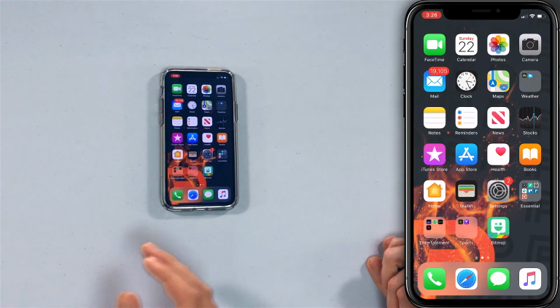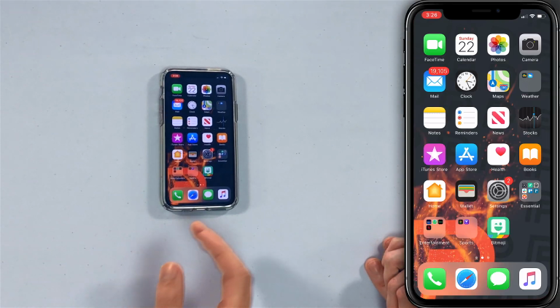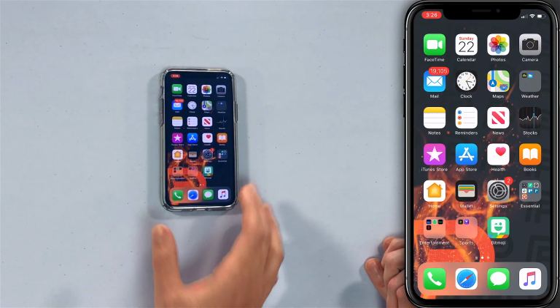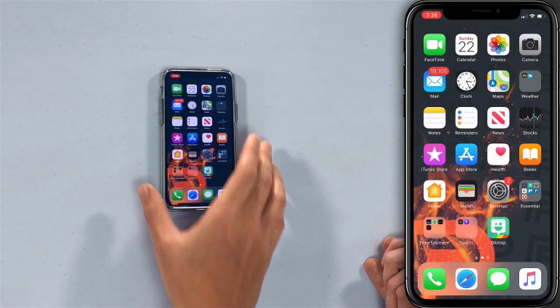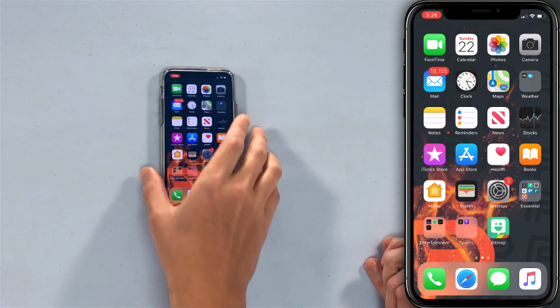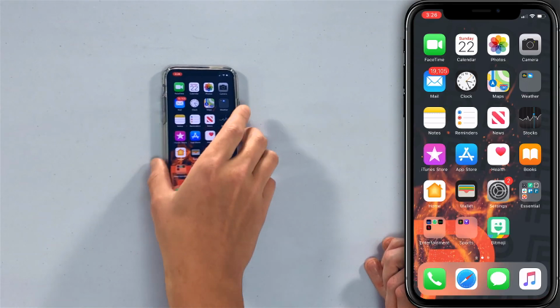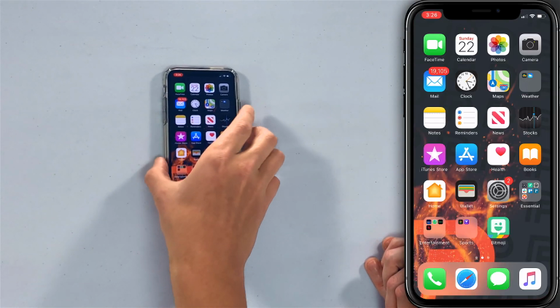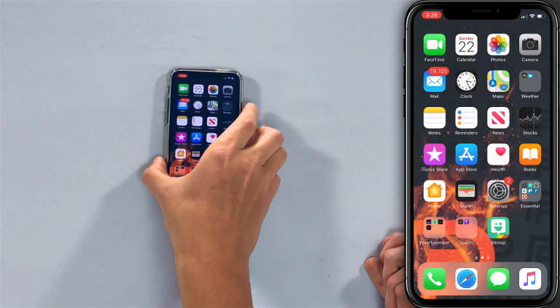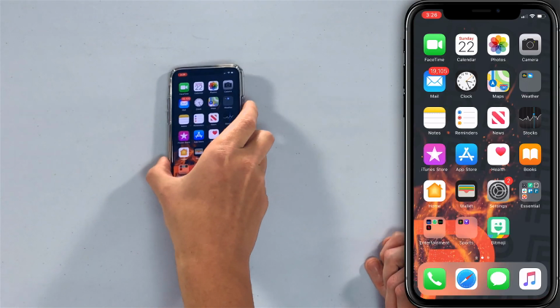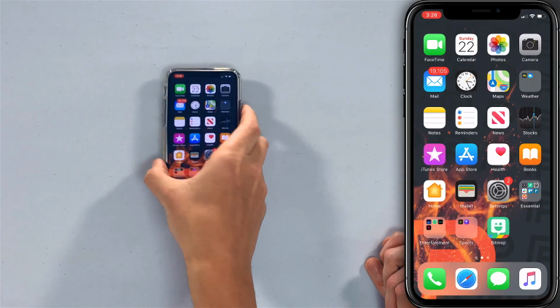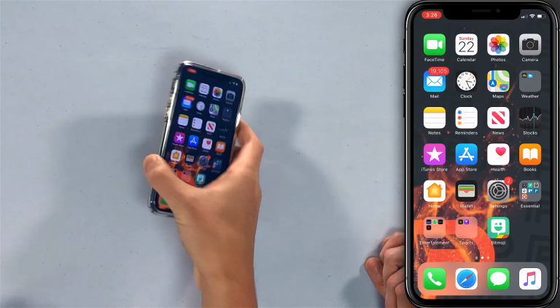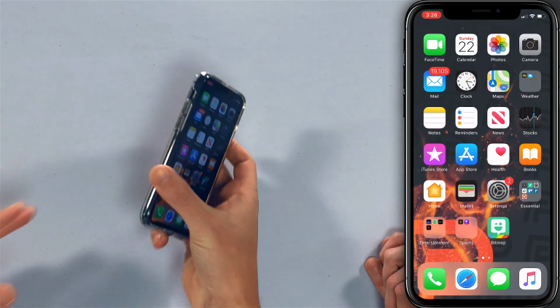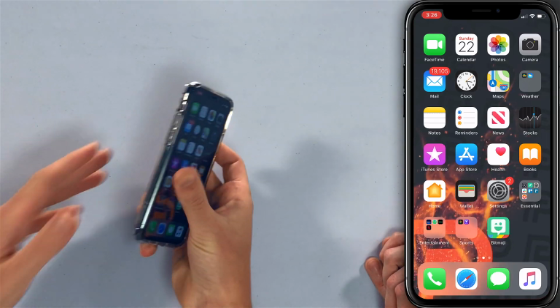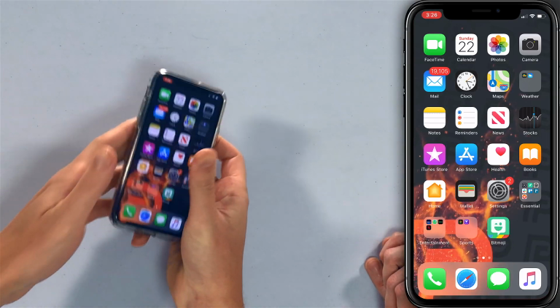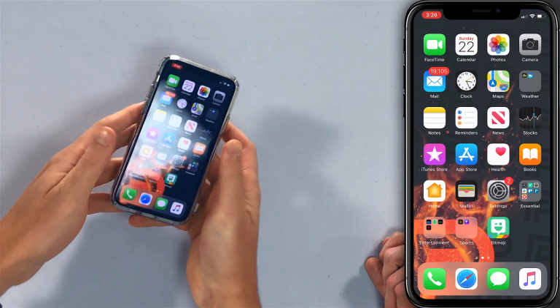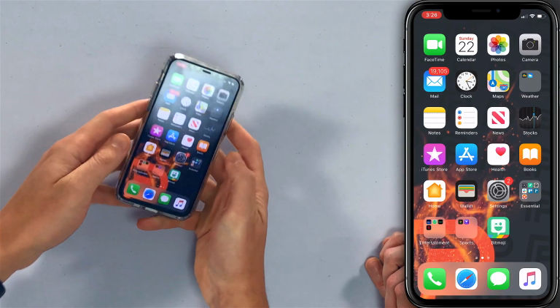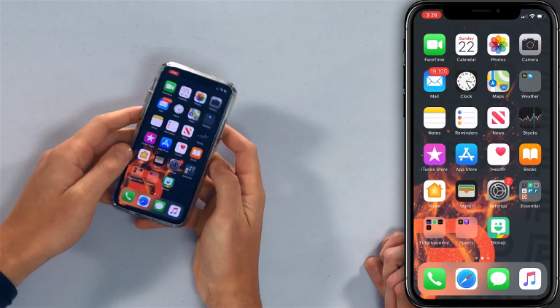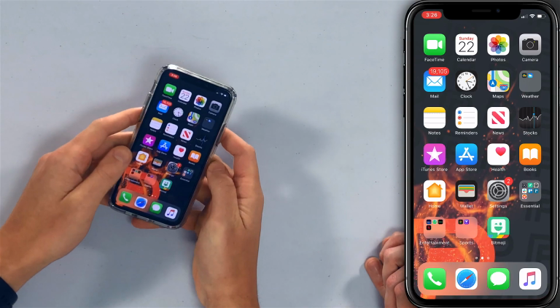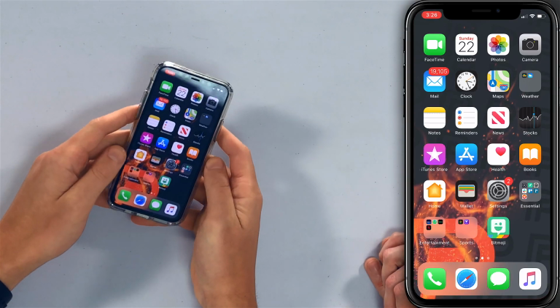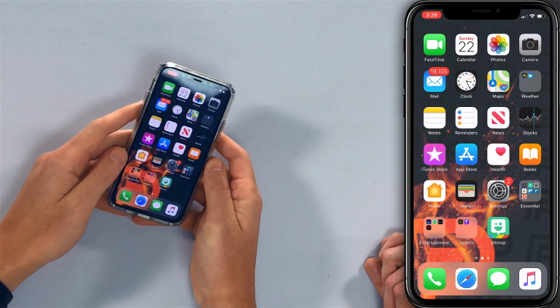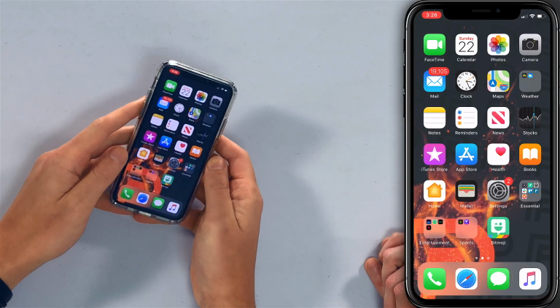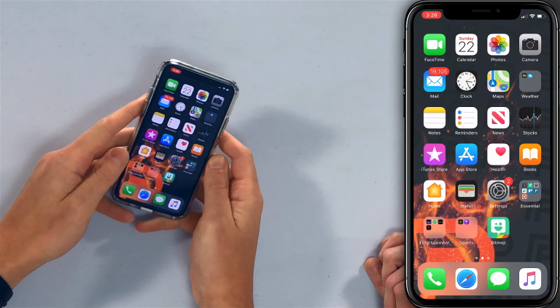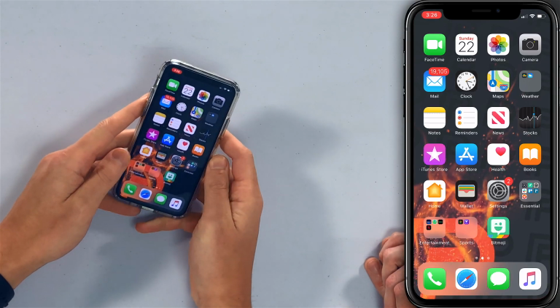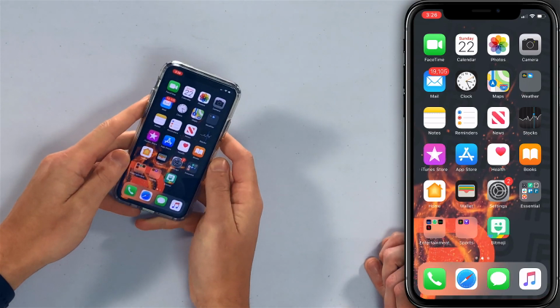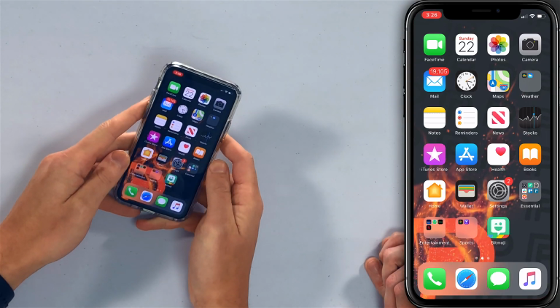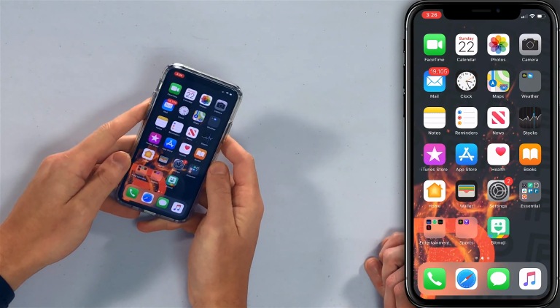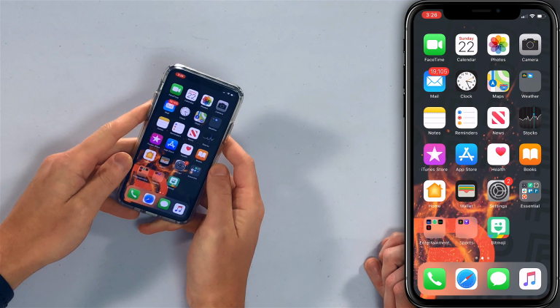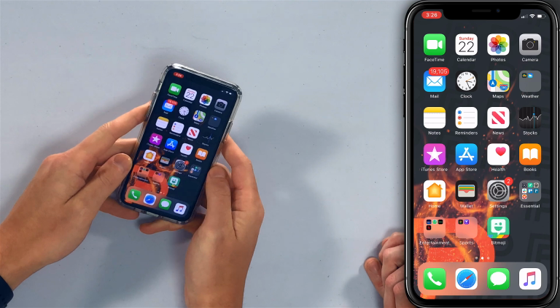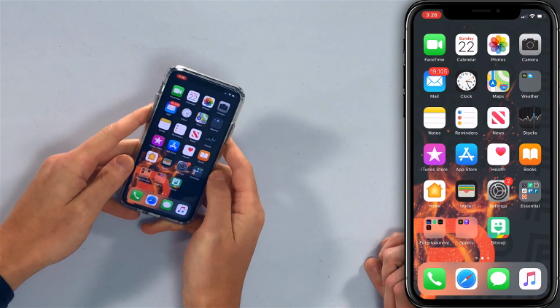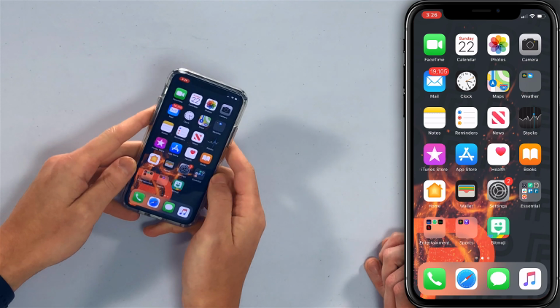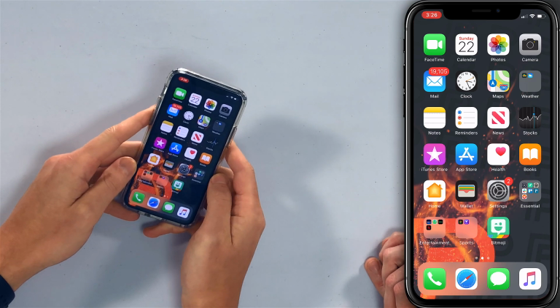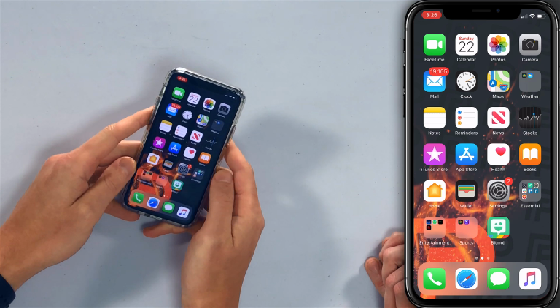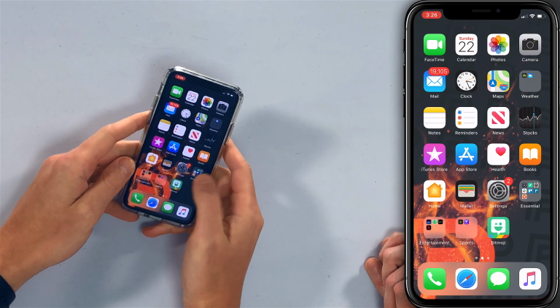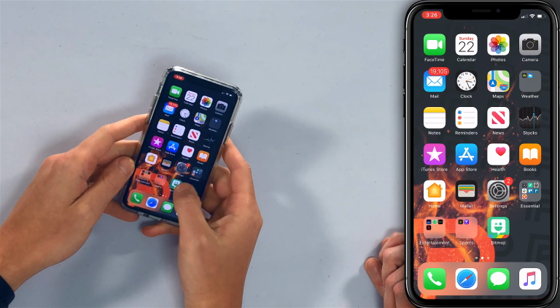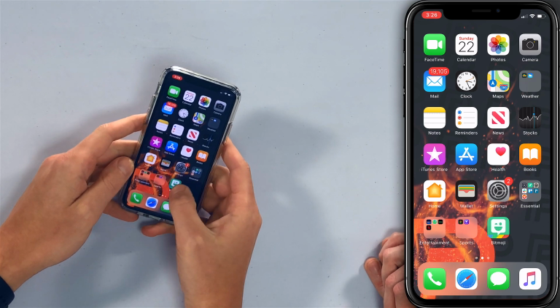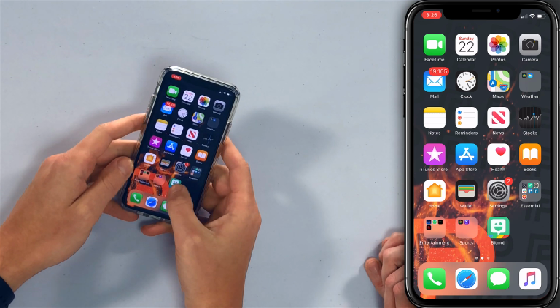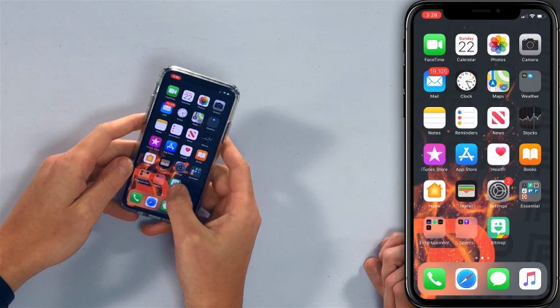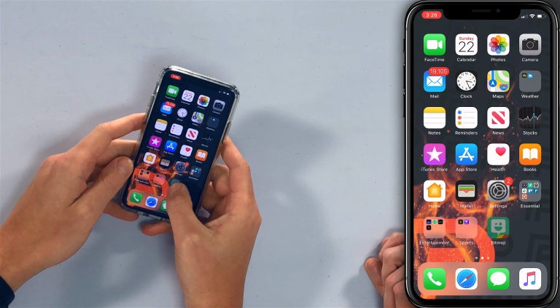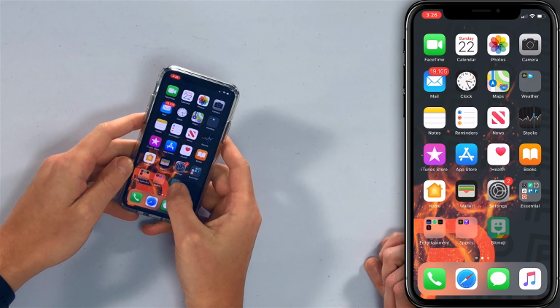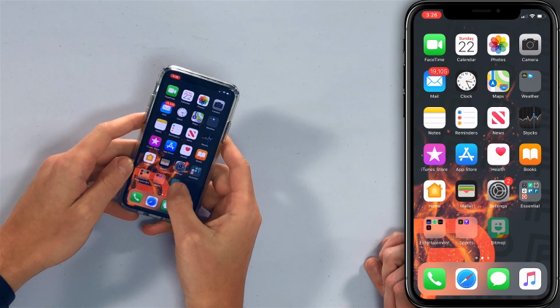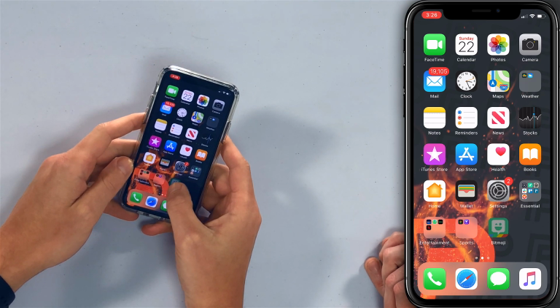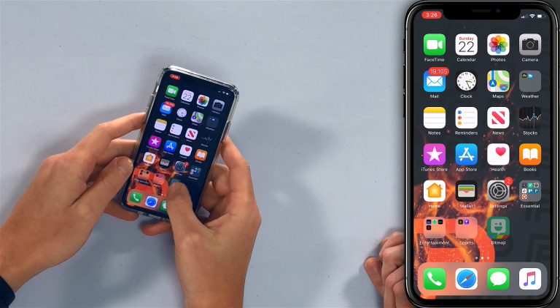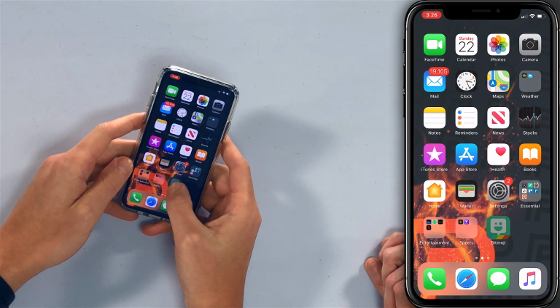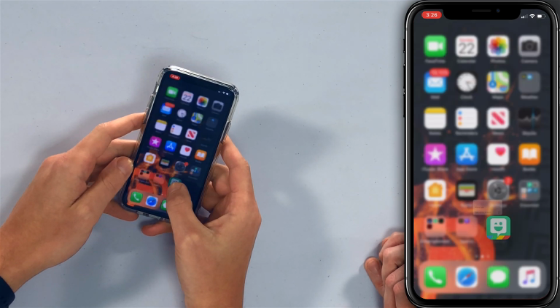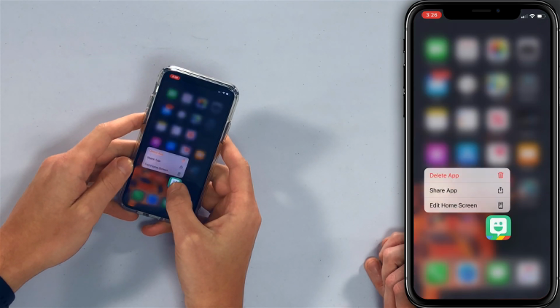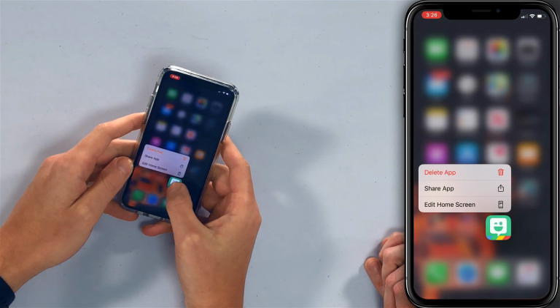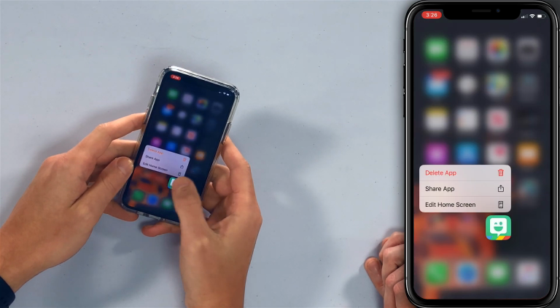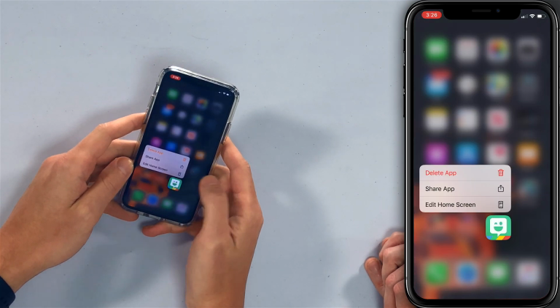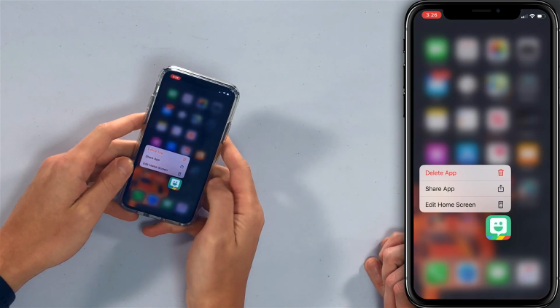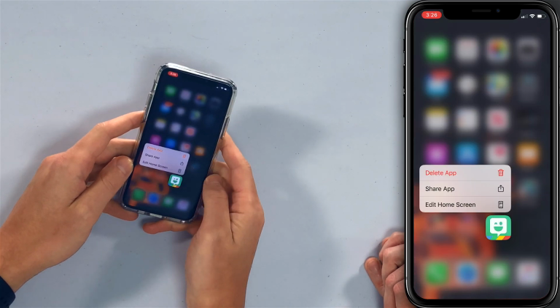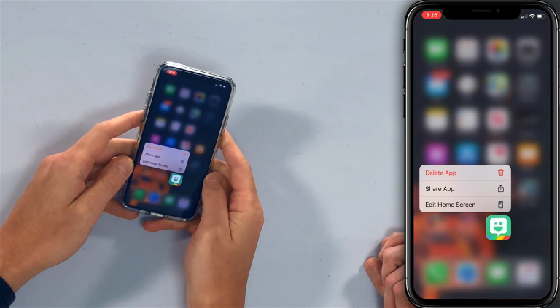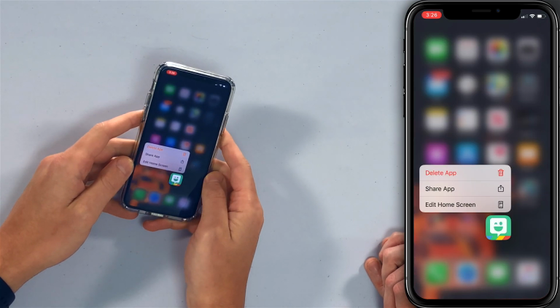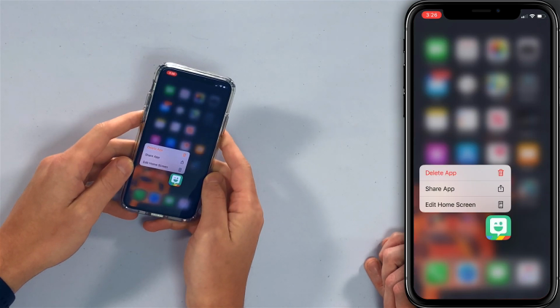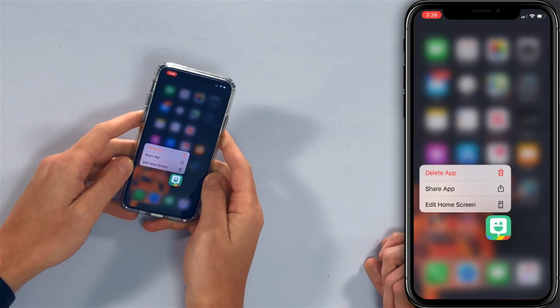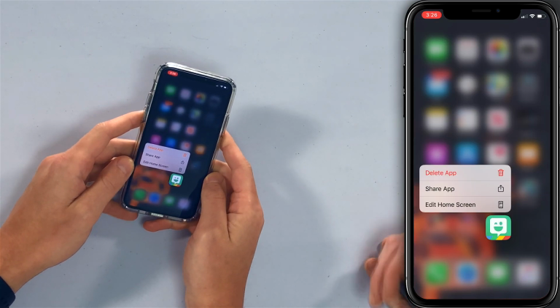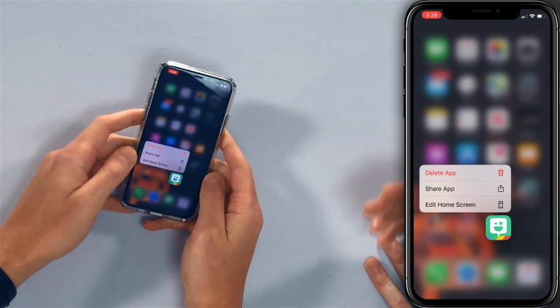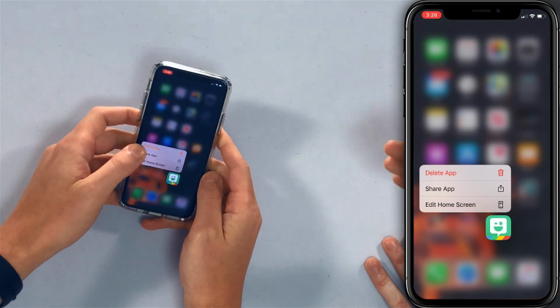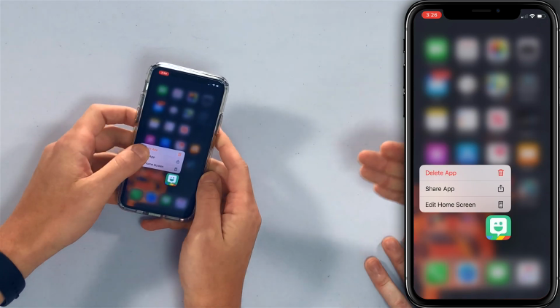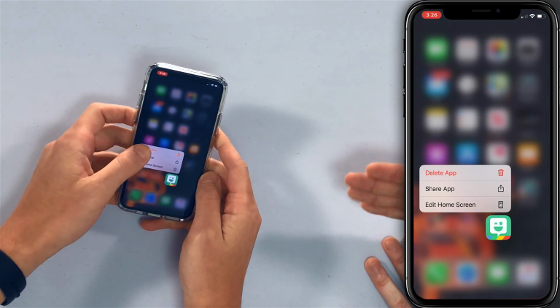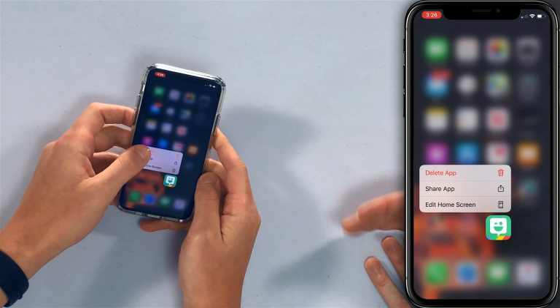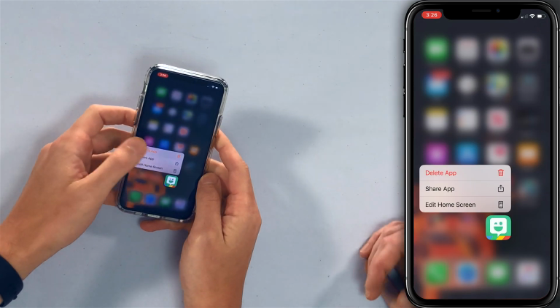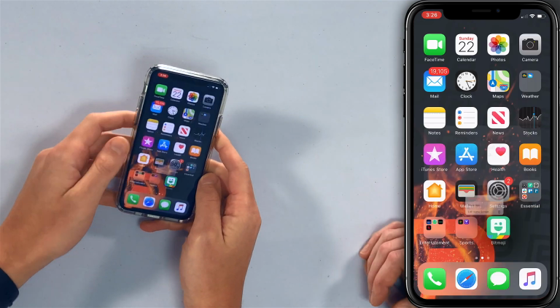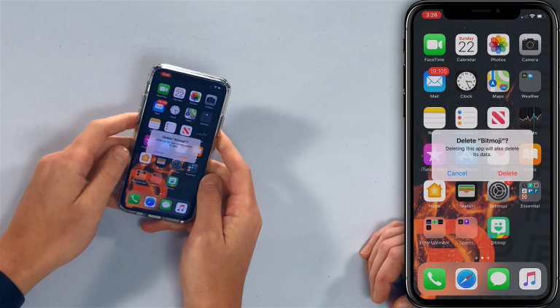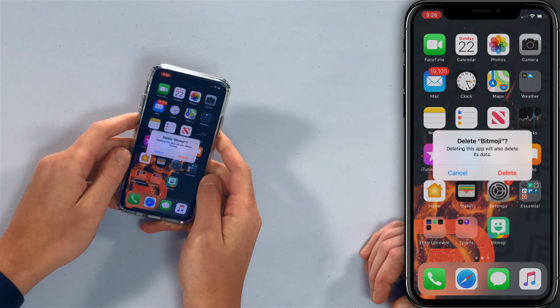Find the app you want to delete. For me, it's going to be Bitmoji — I don't use that keyboard. Press and hold. Boom — Delete app. Just tap Delete app.